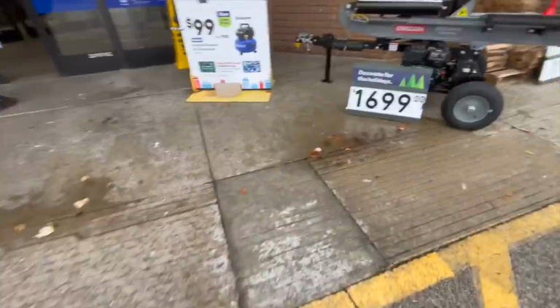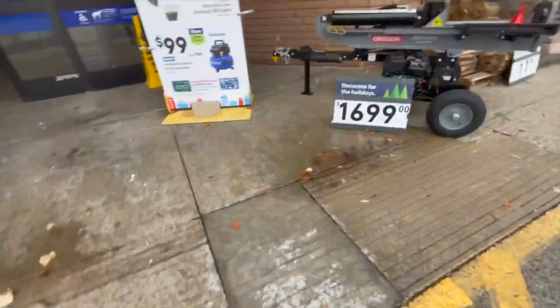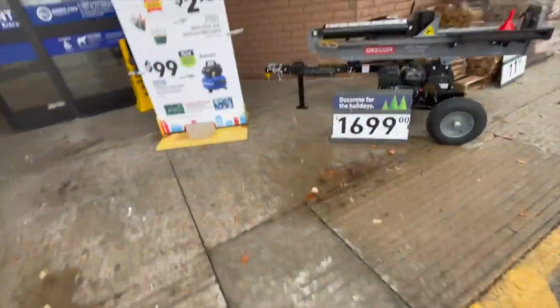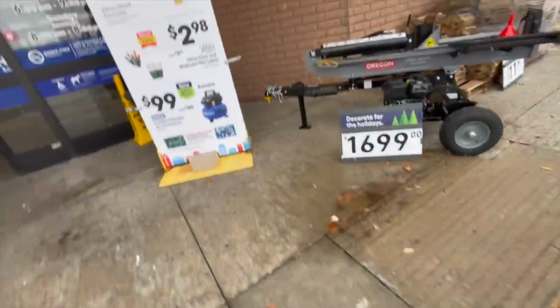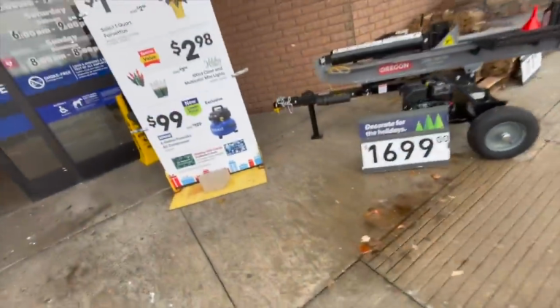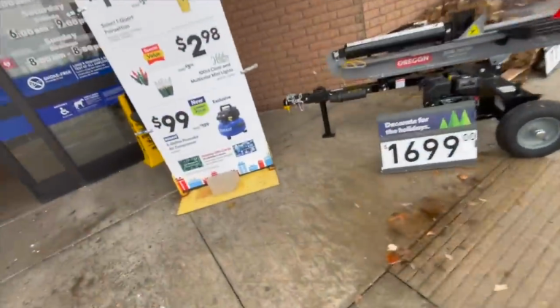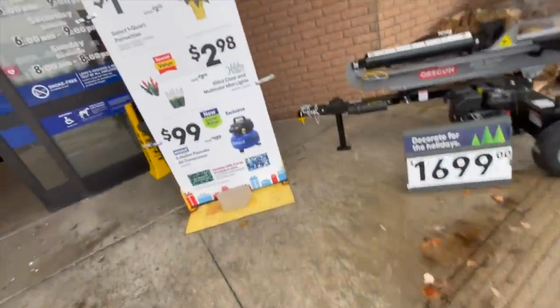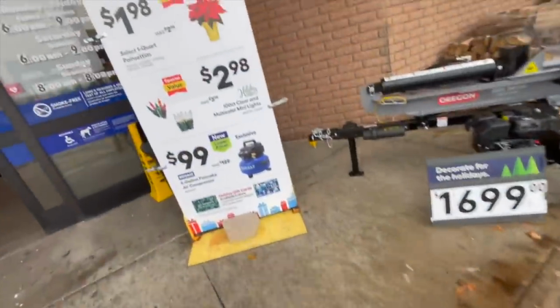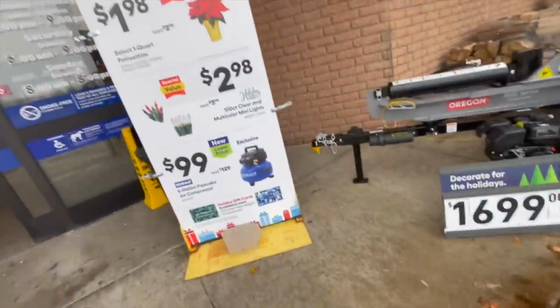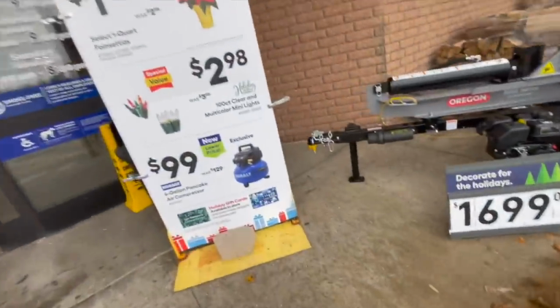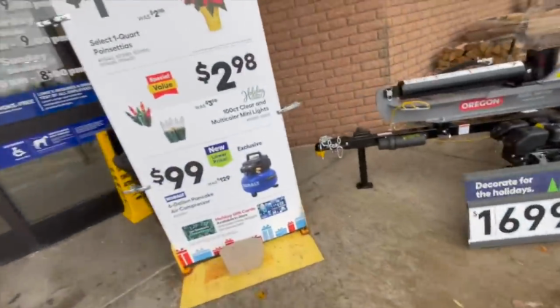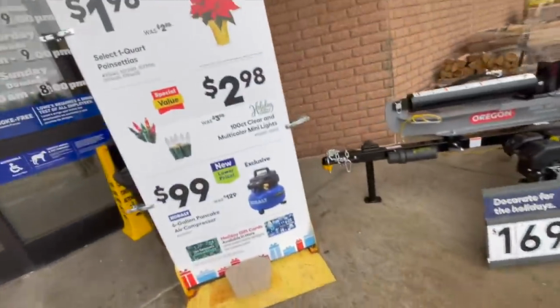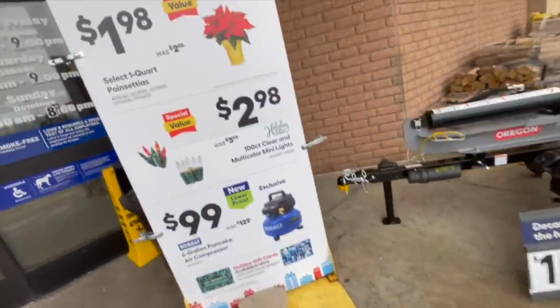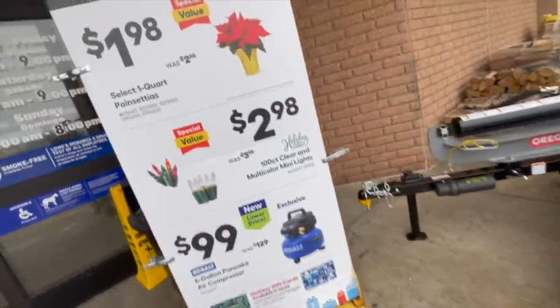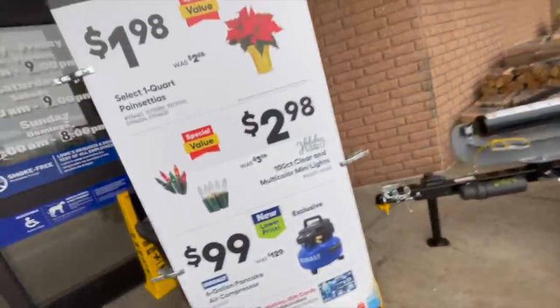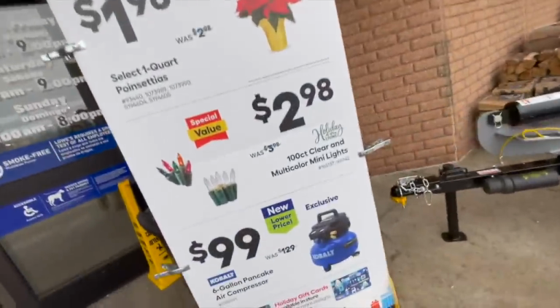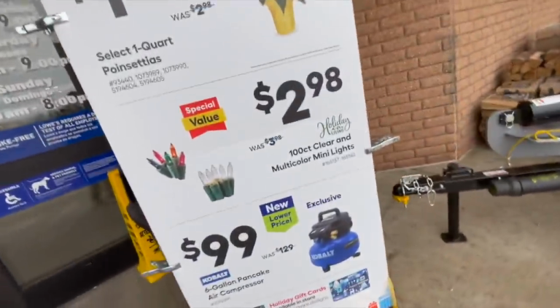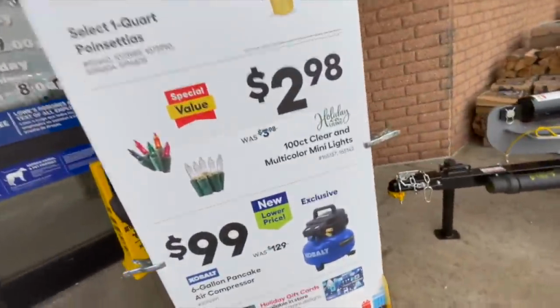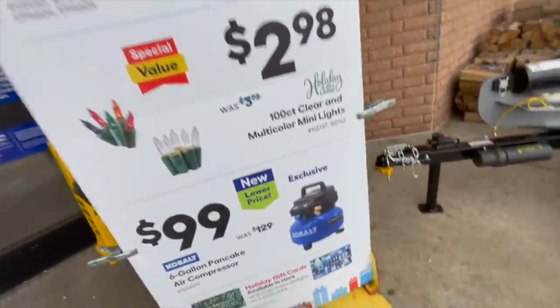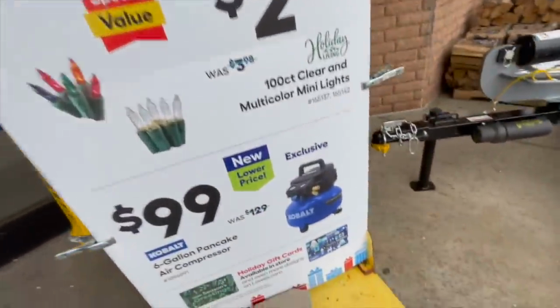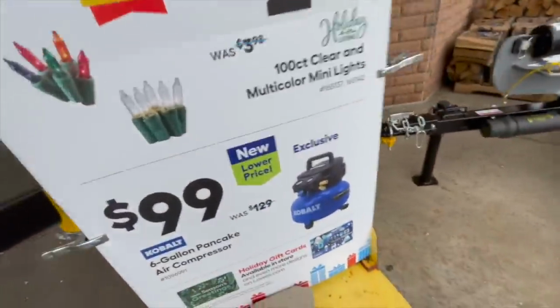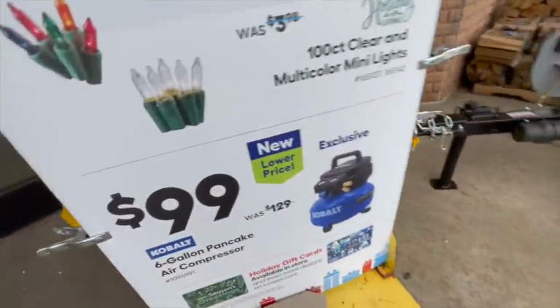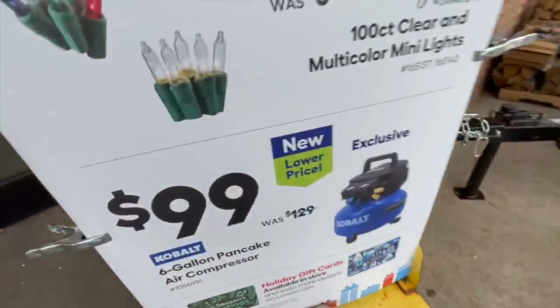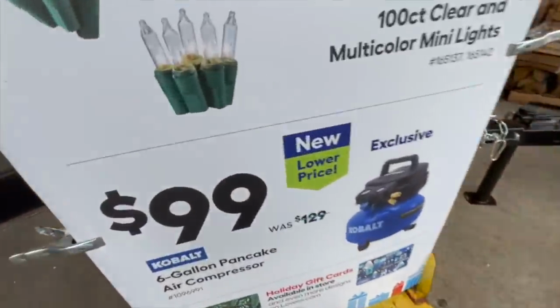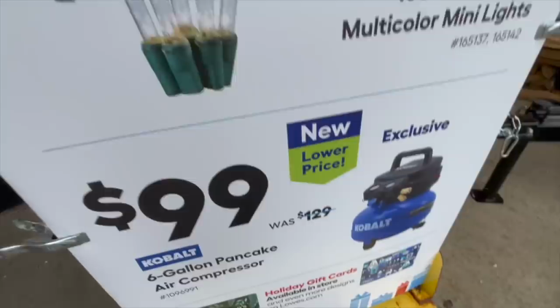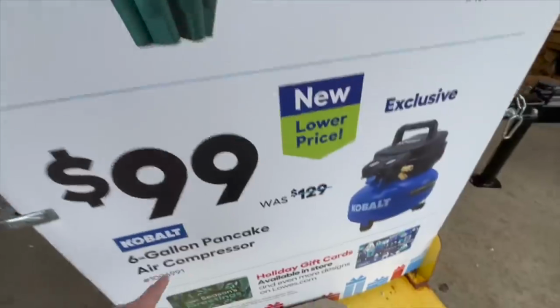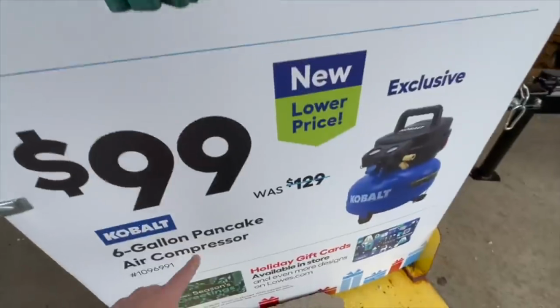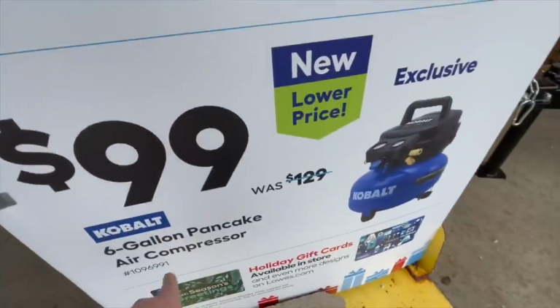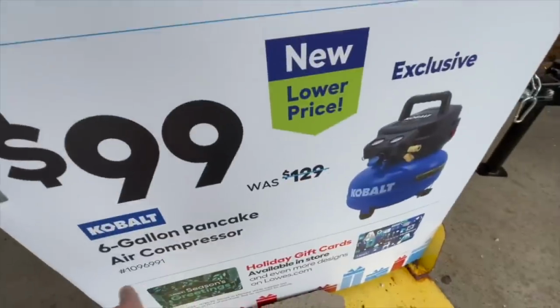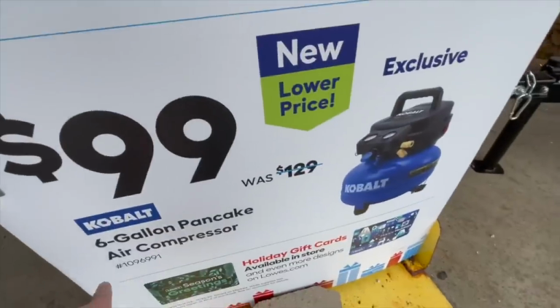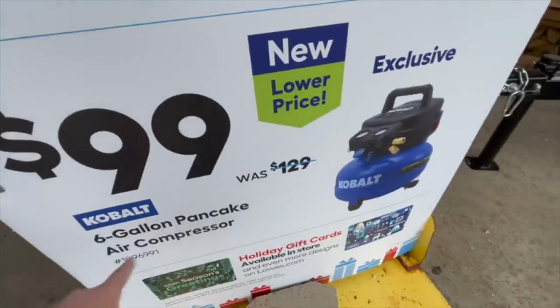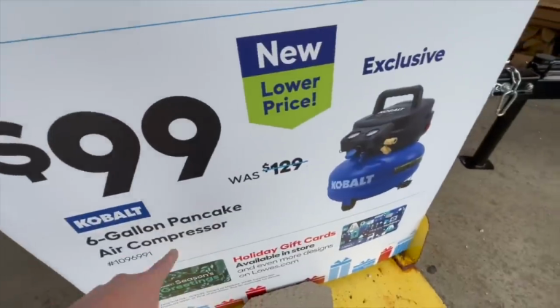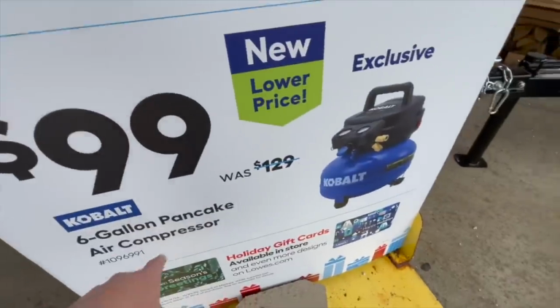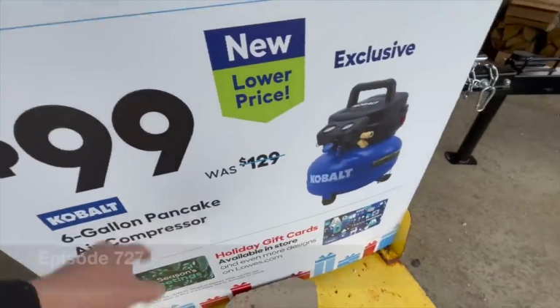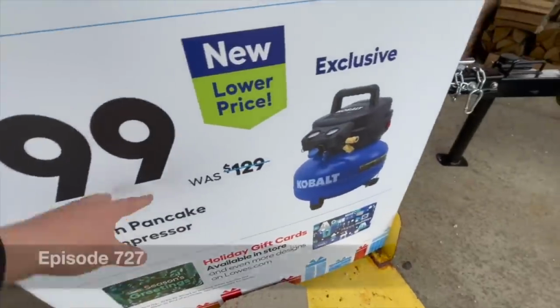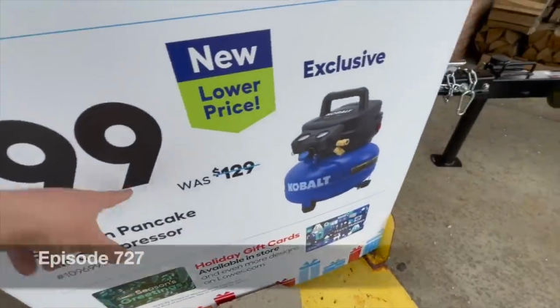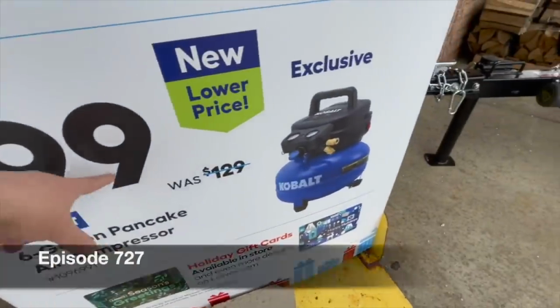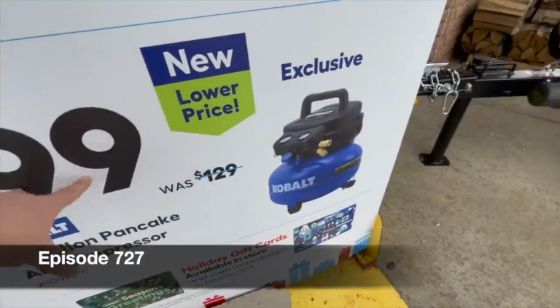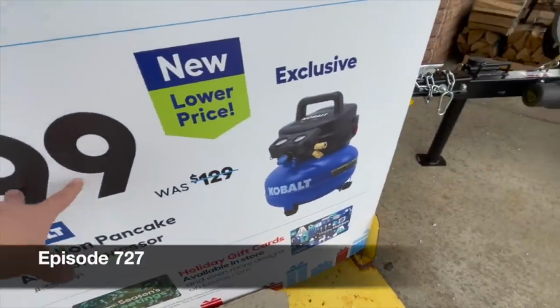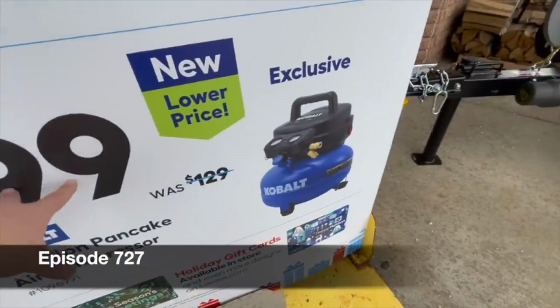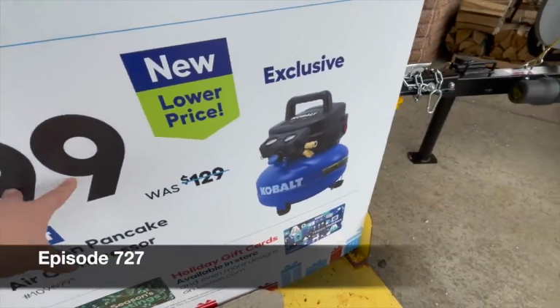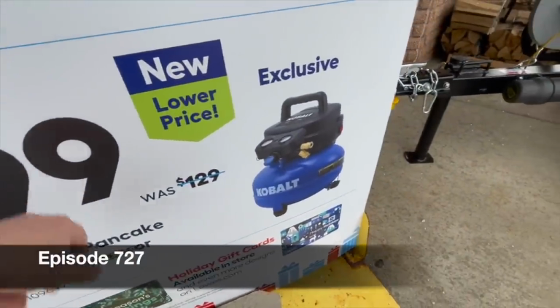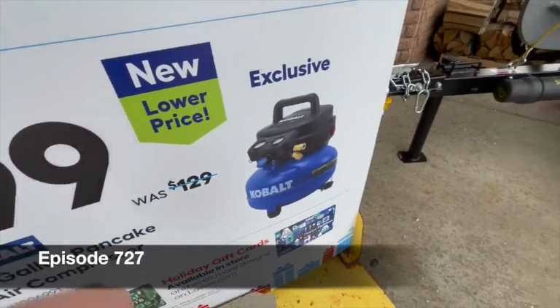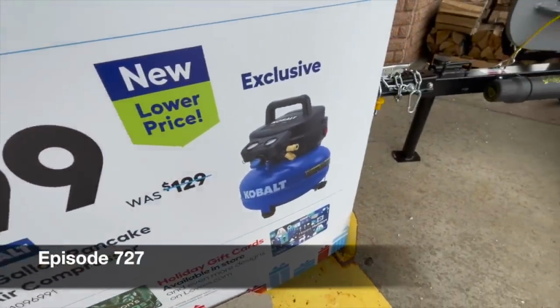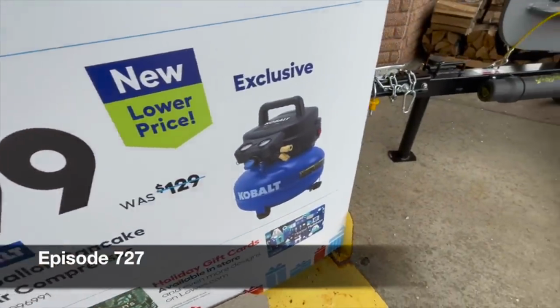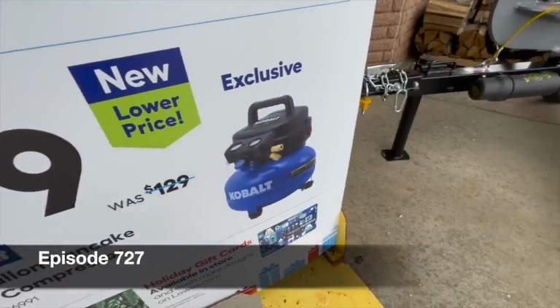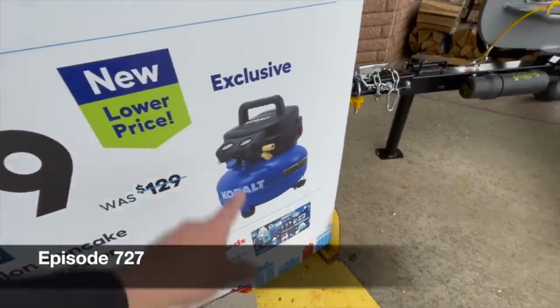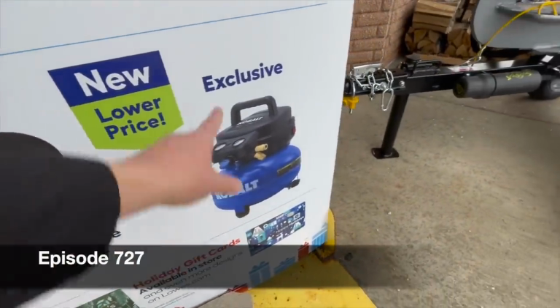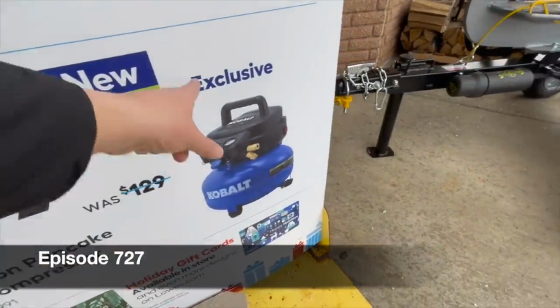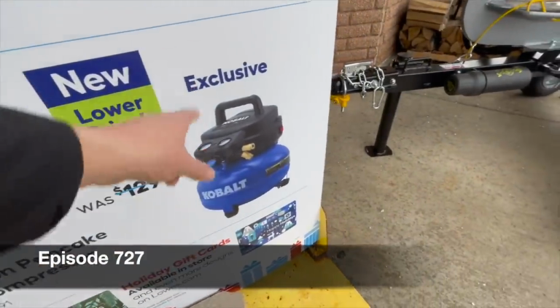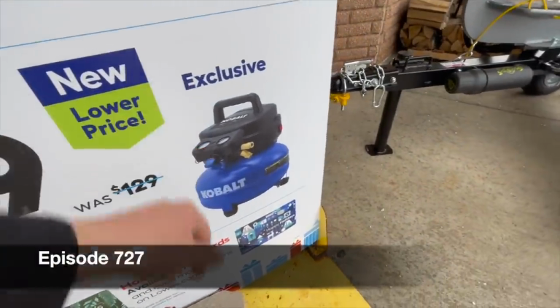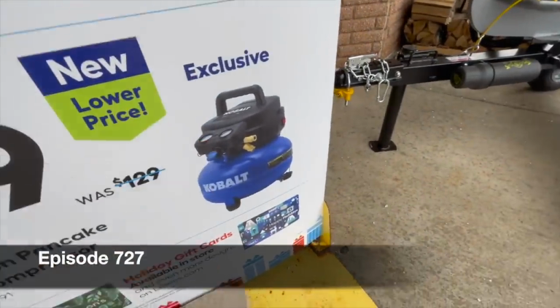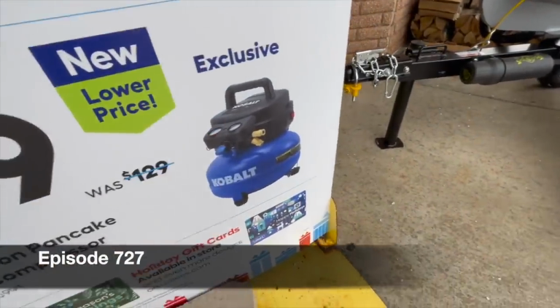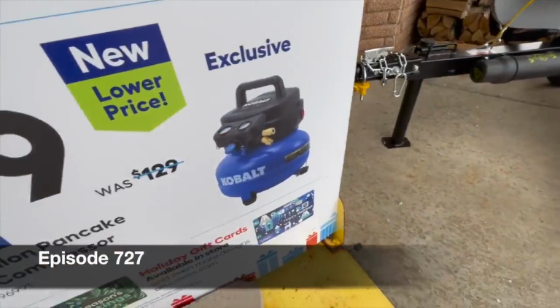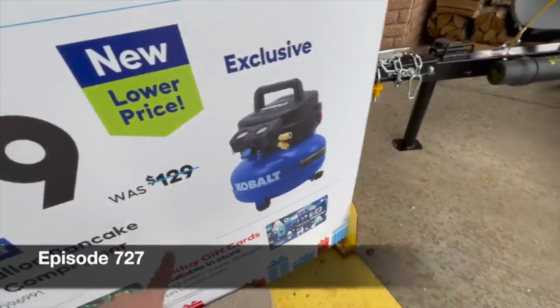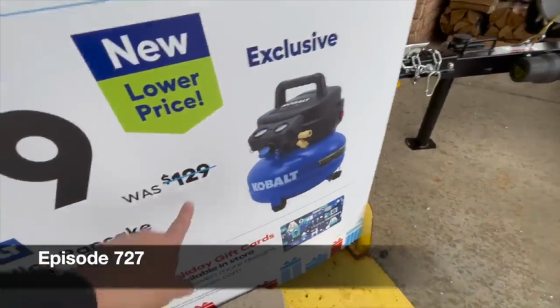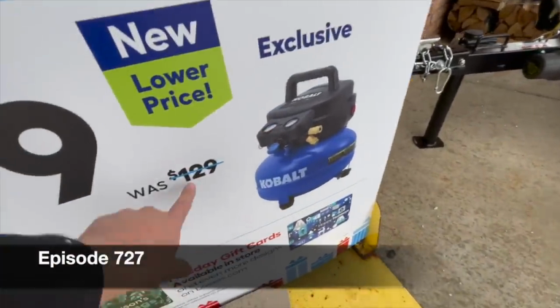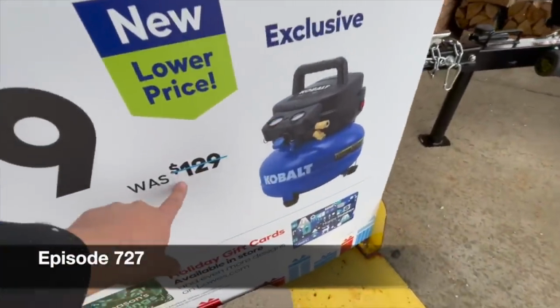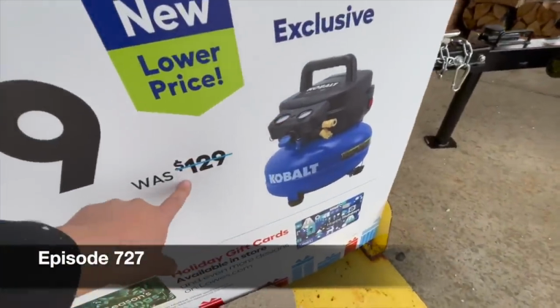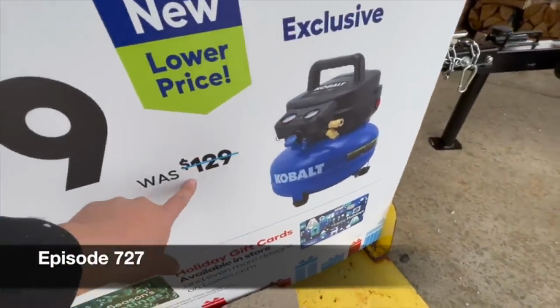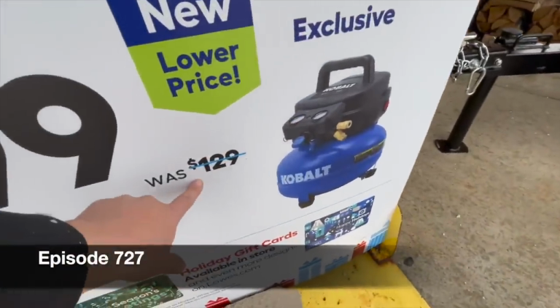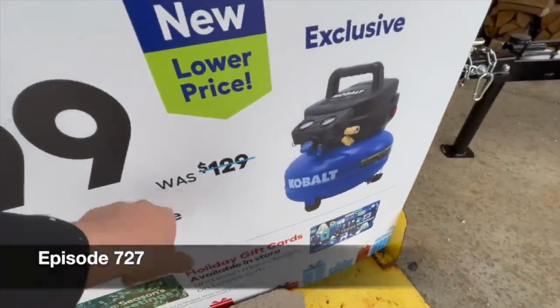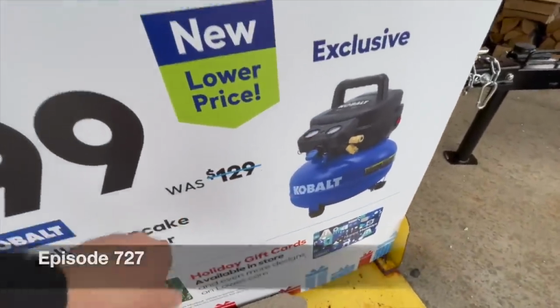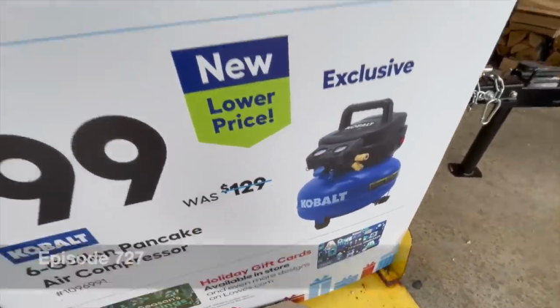Right out of the gate, Kobold has a six-gallon pancake air compressor for $100. It was exclusively $129.